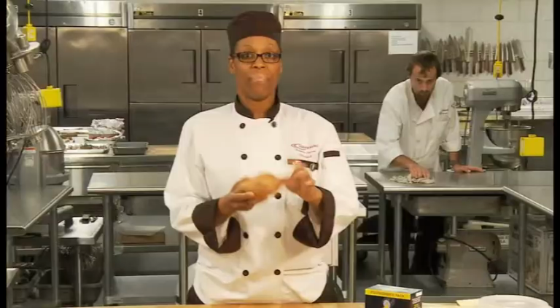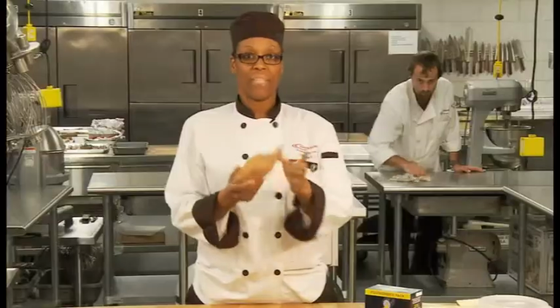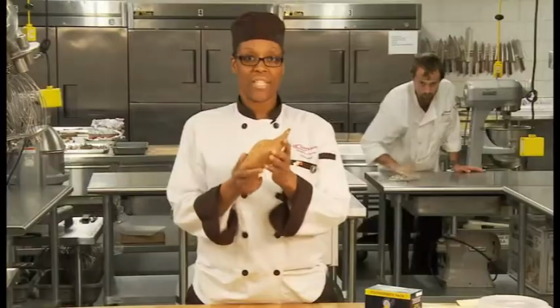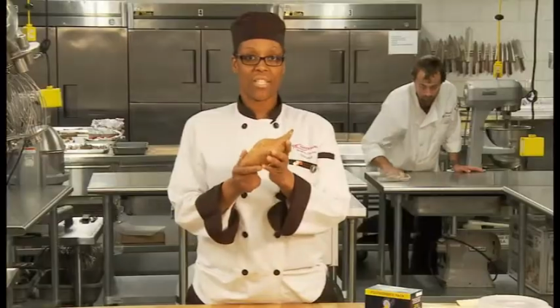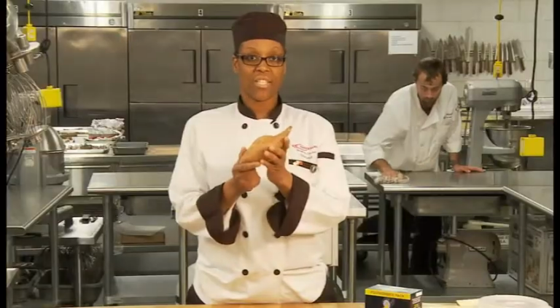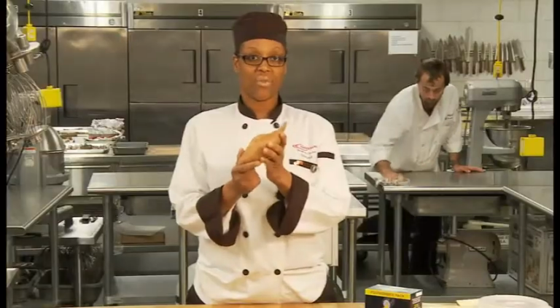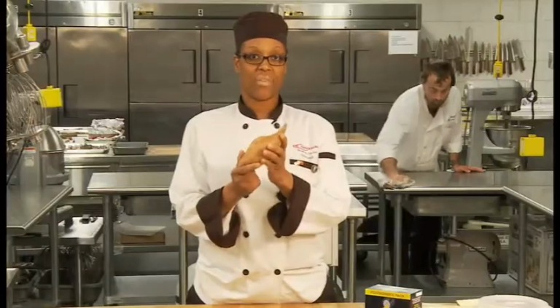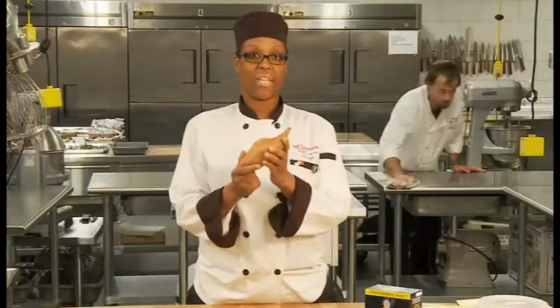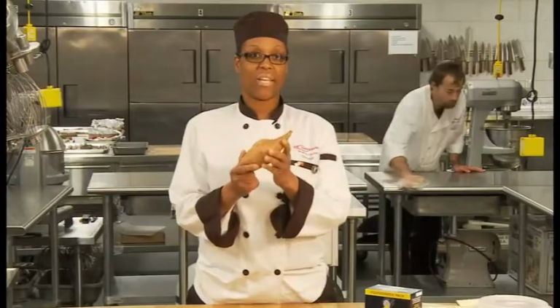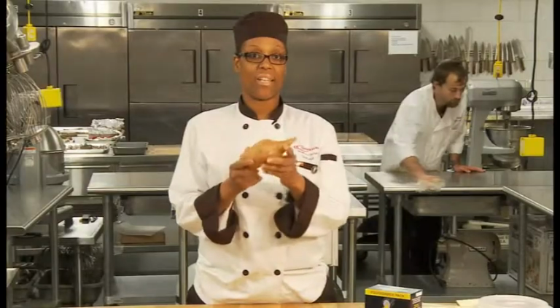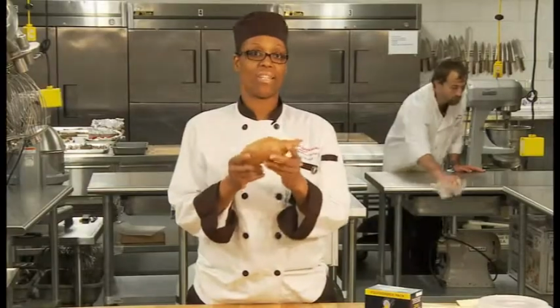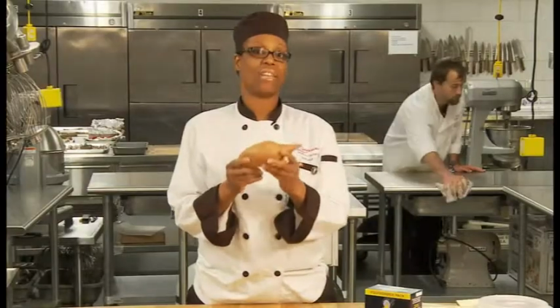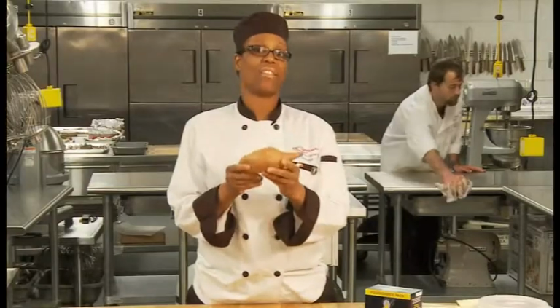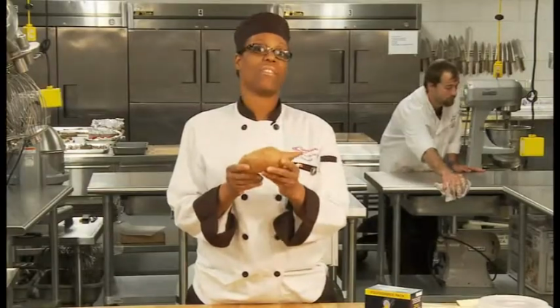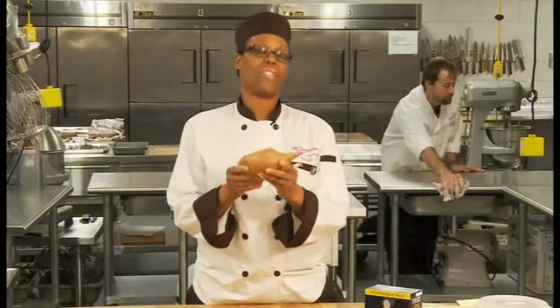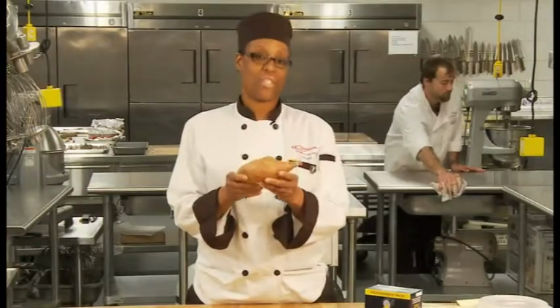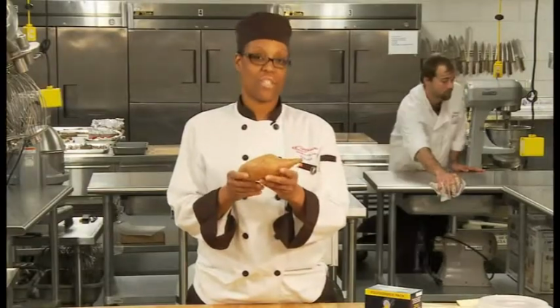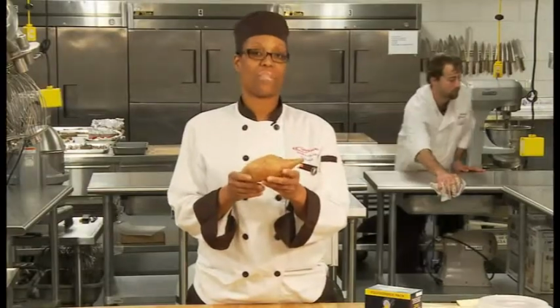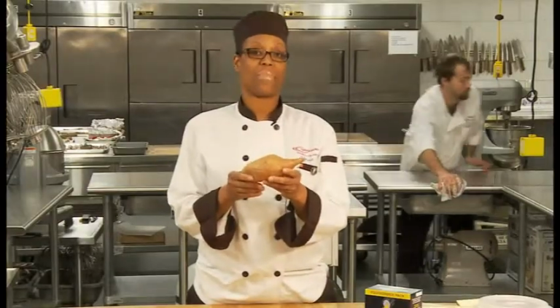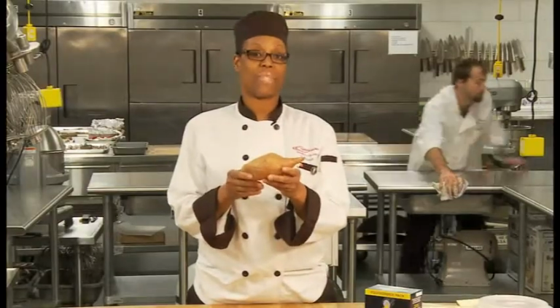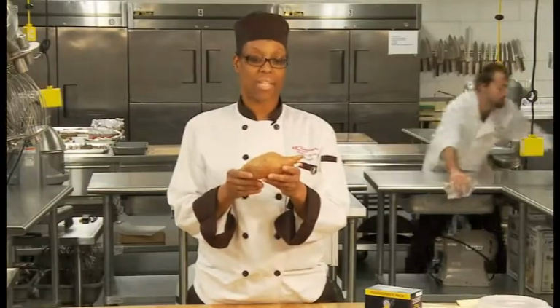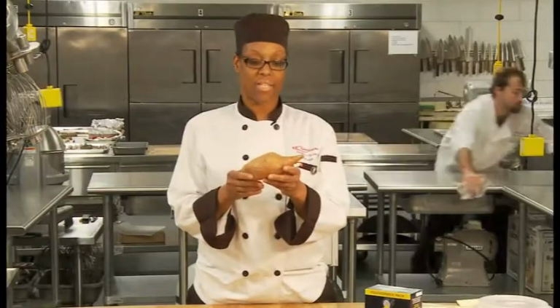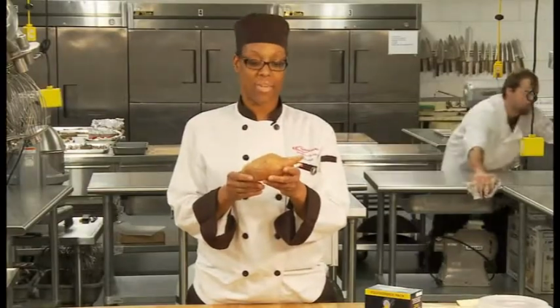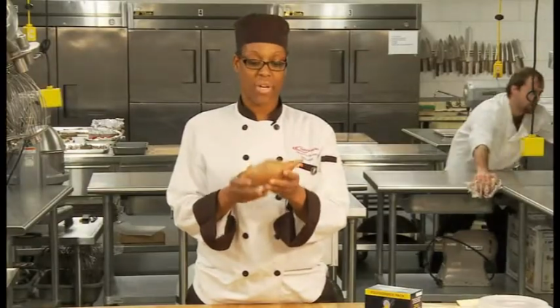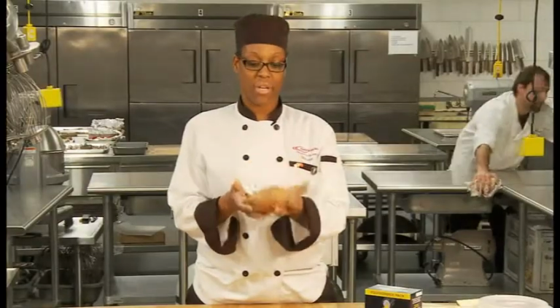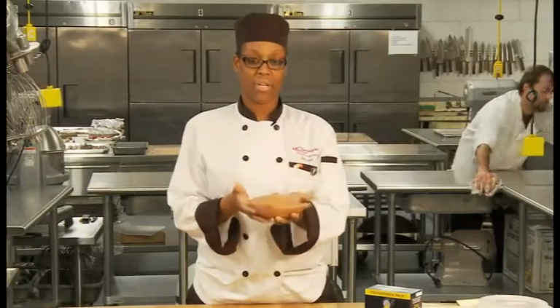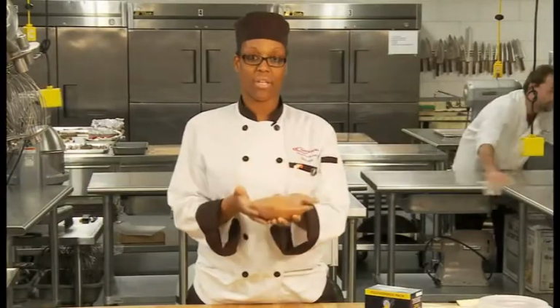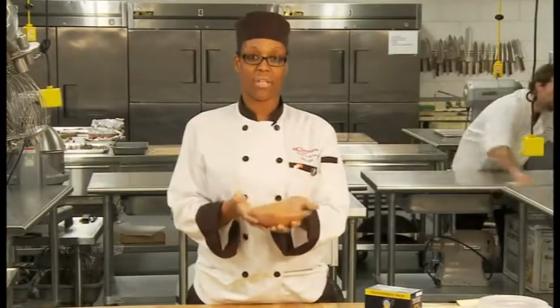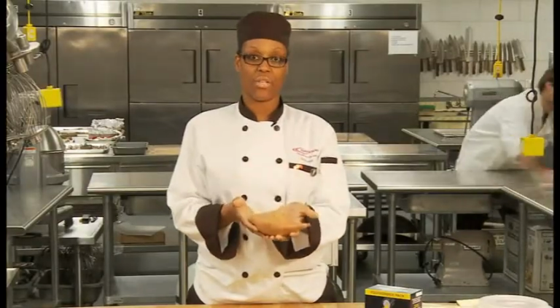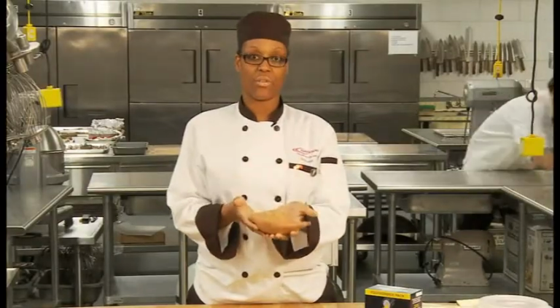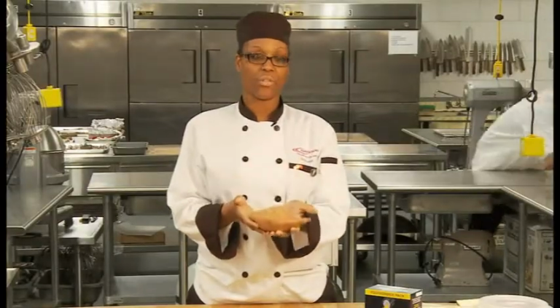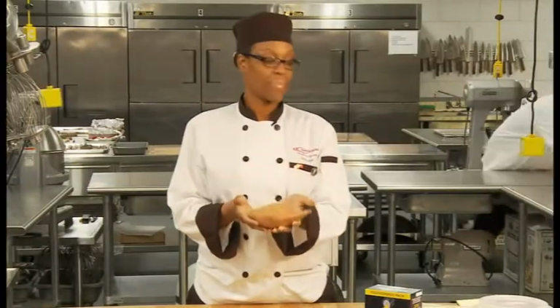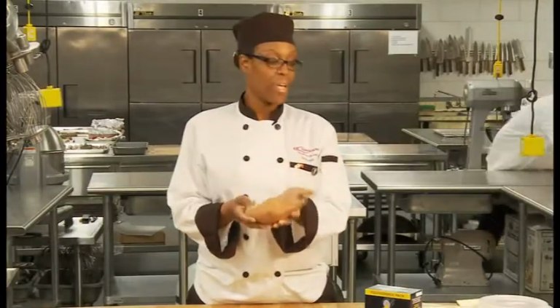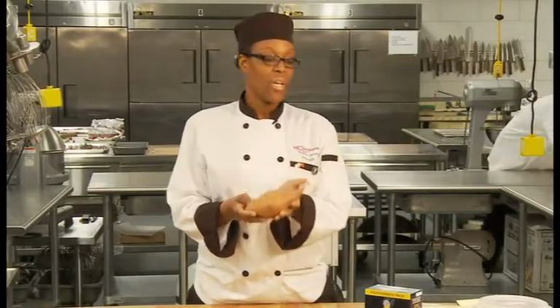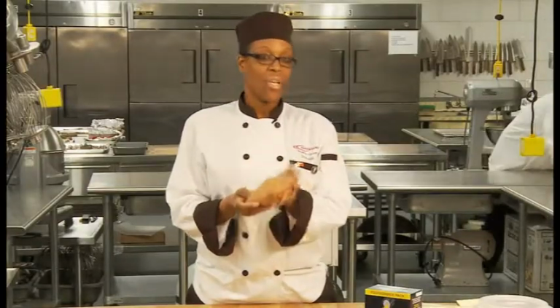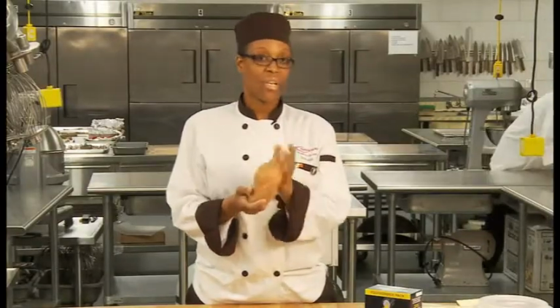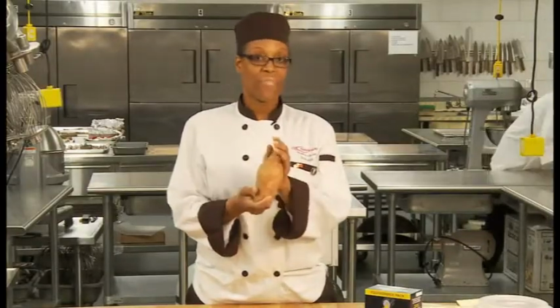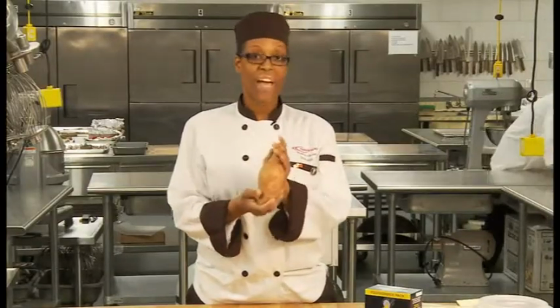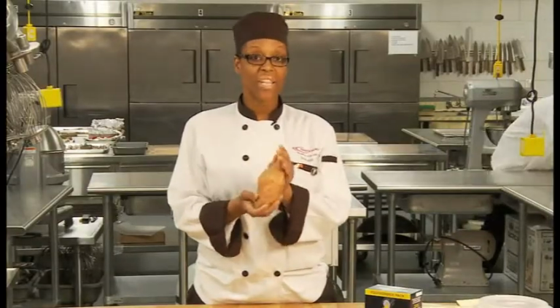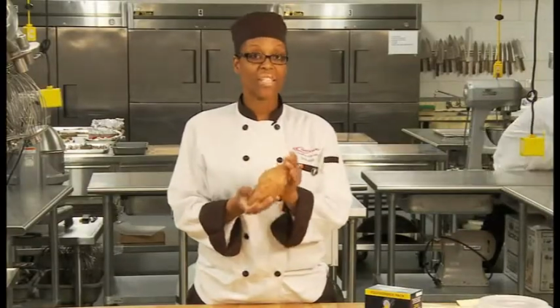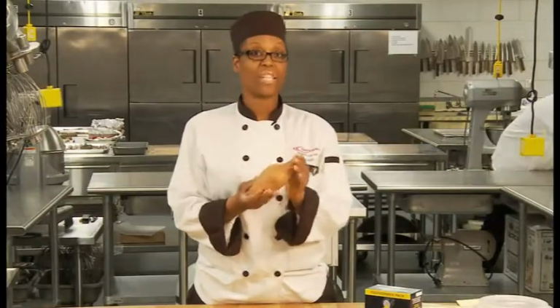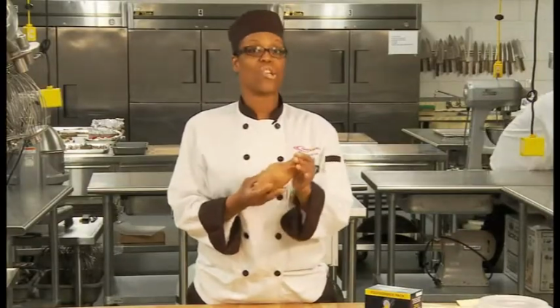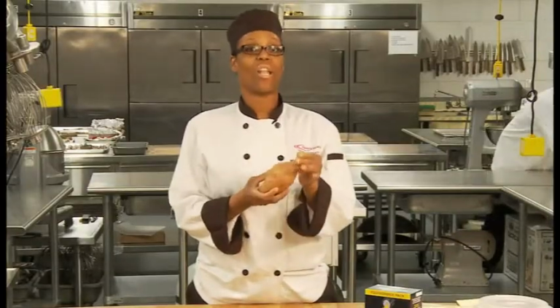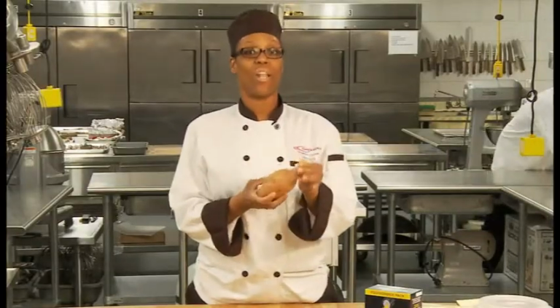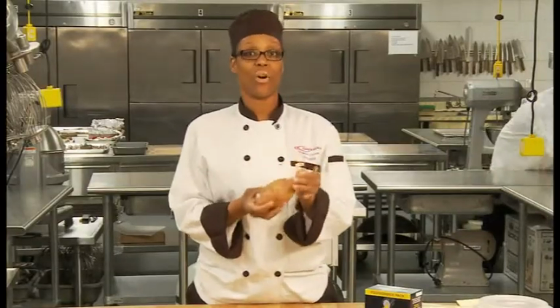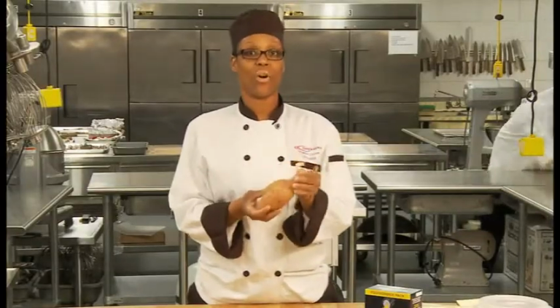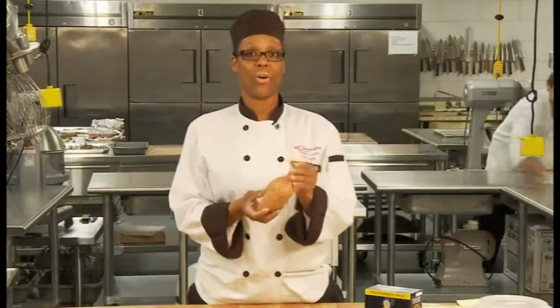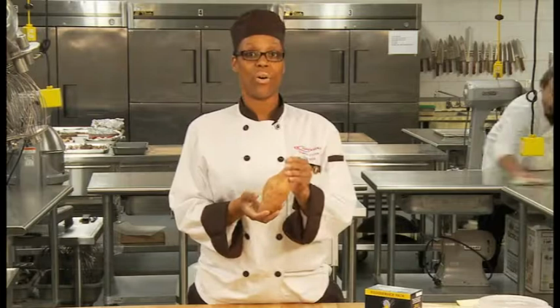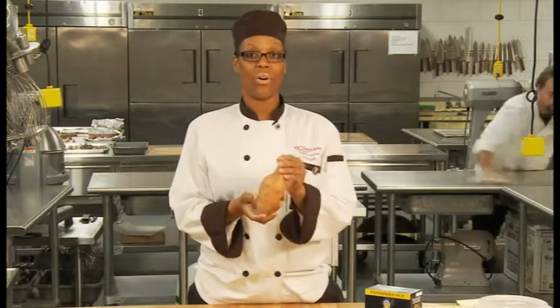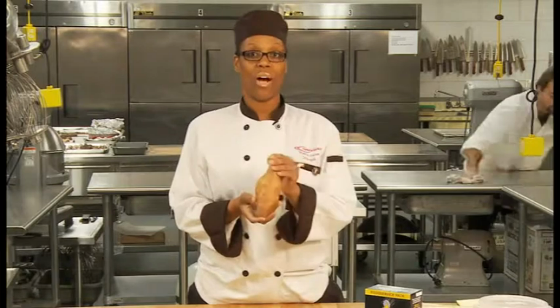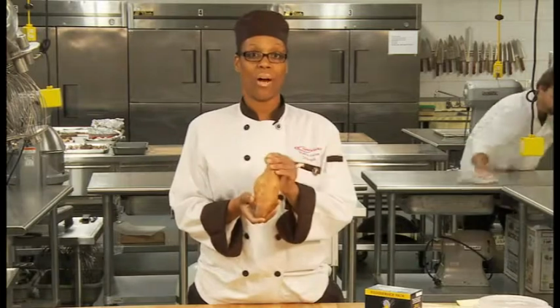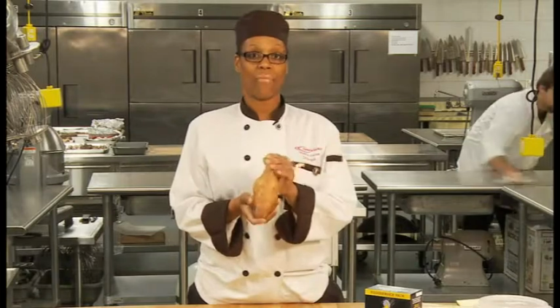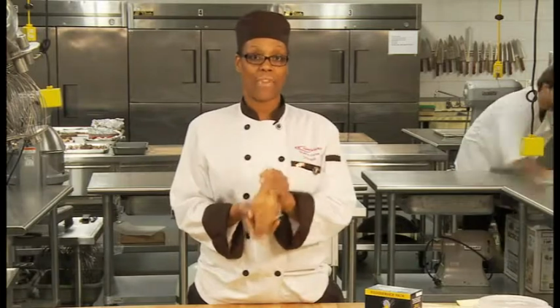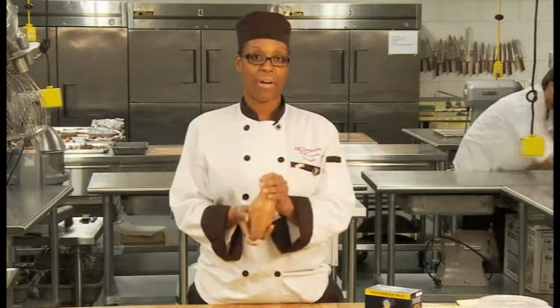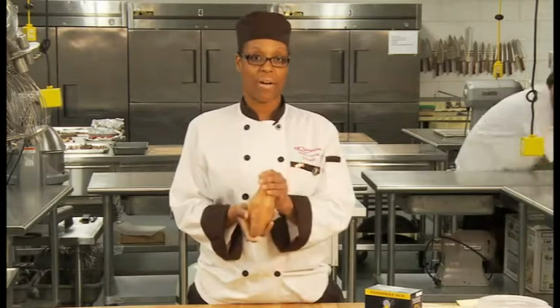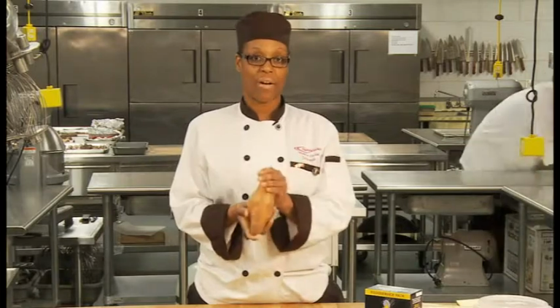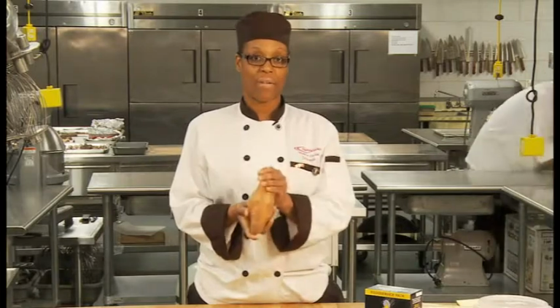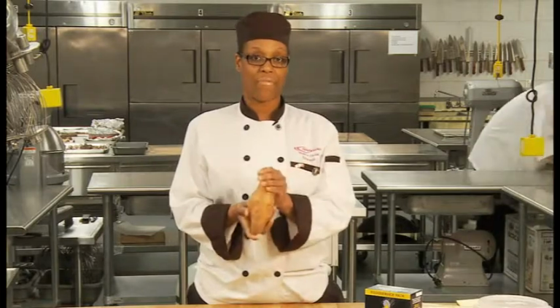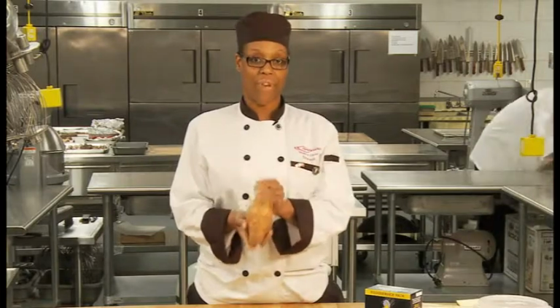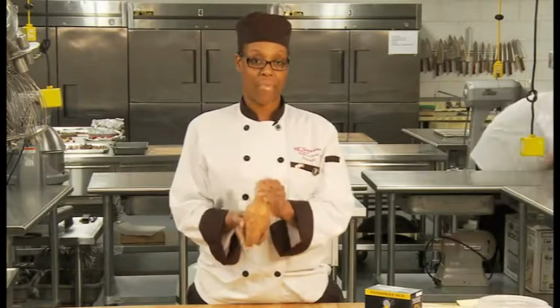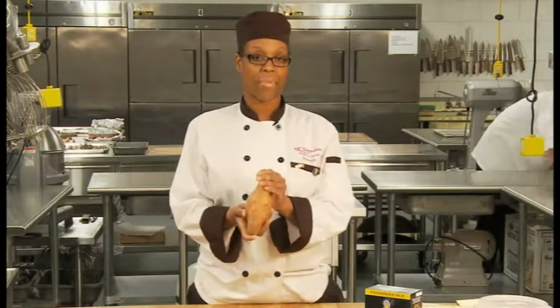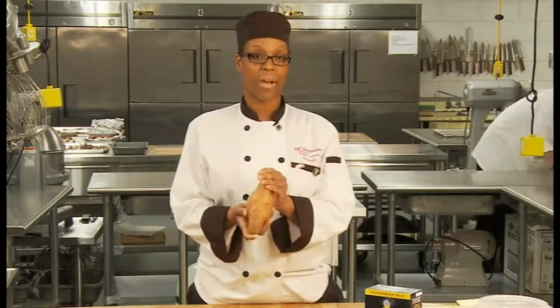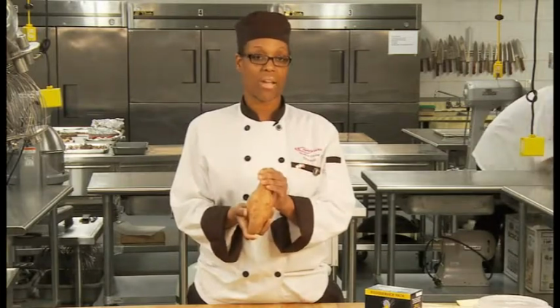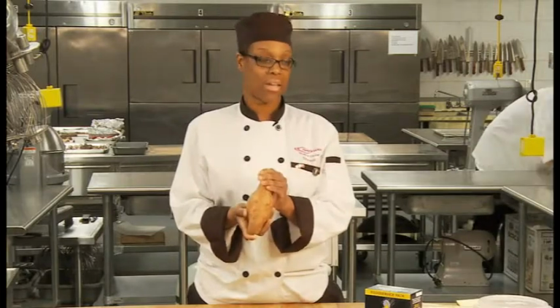This is a sweet potato. These are the sweet potatoes that we're going to use. You can find these at your local farmer's market.